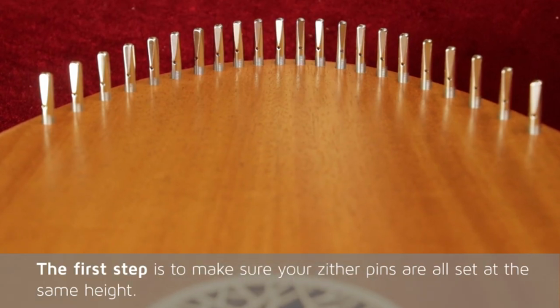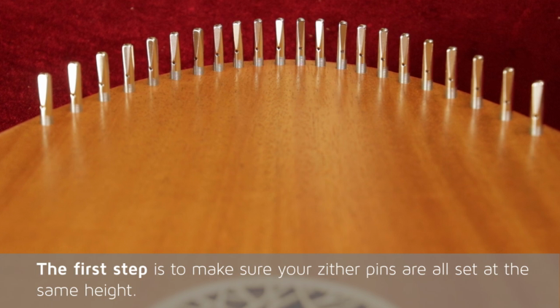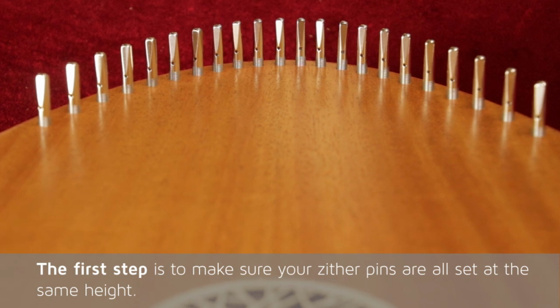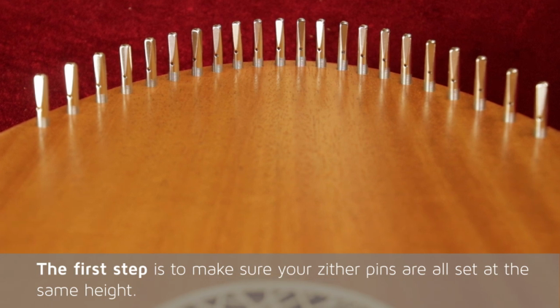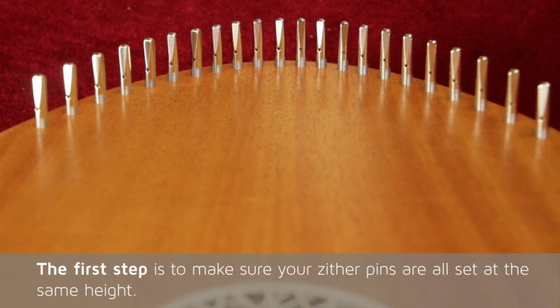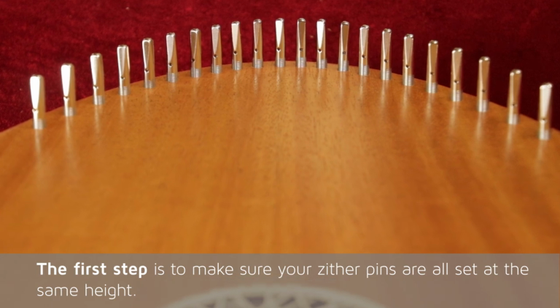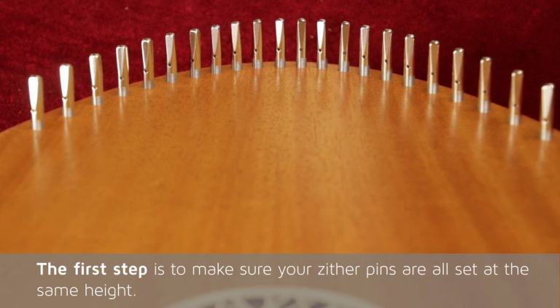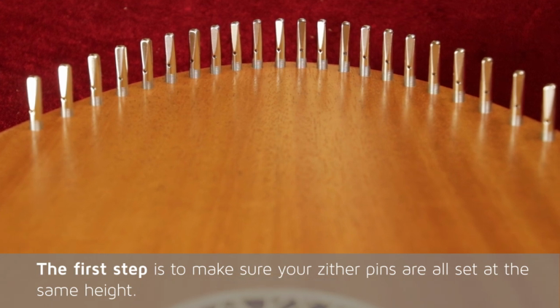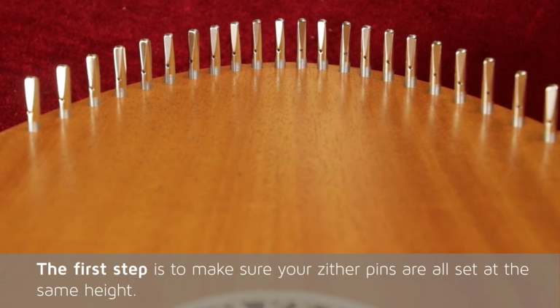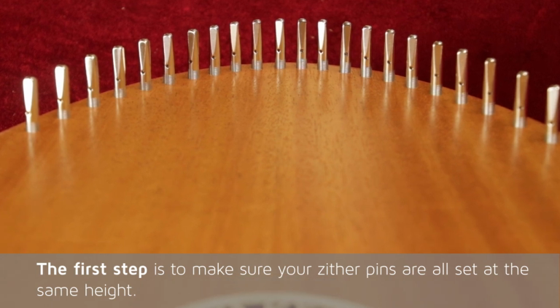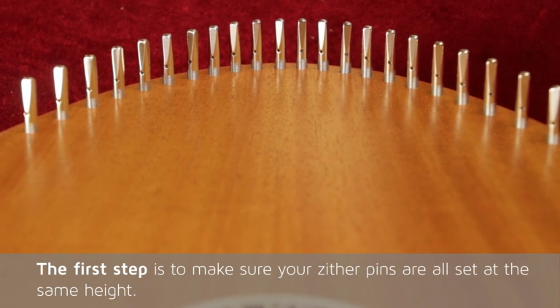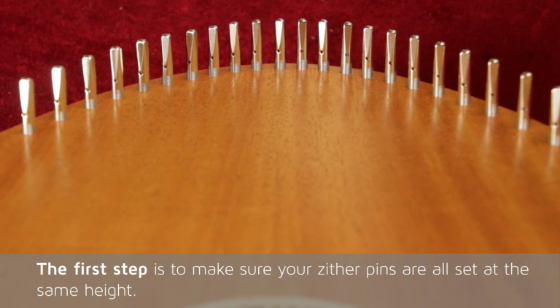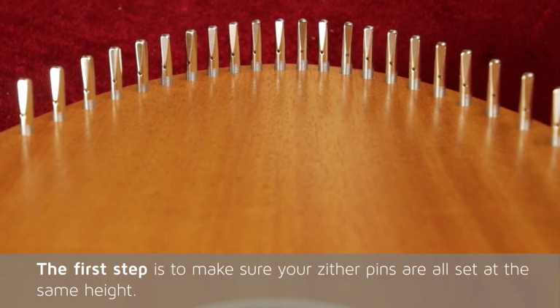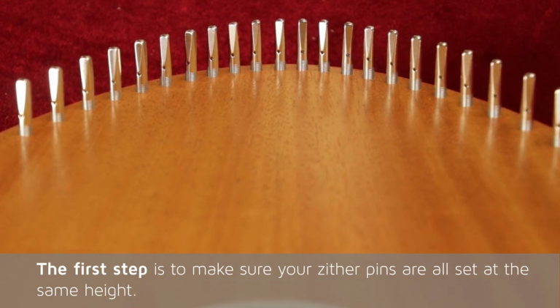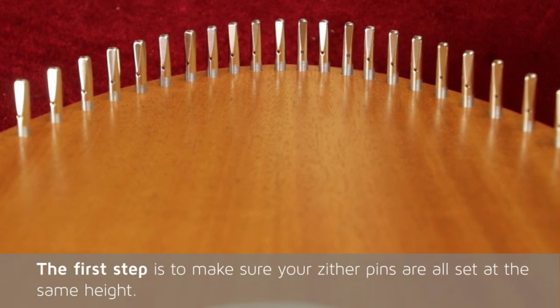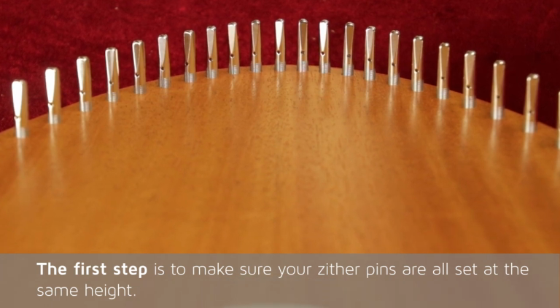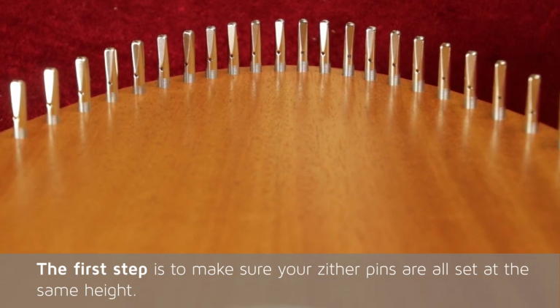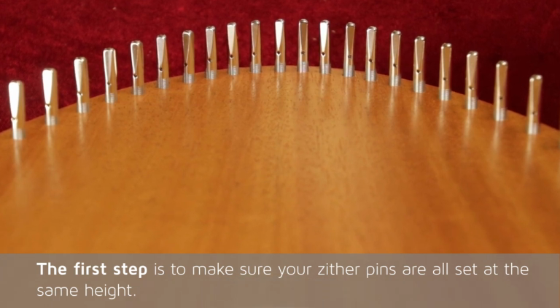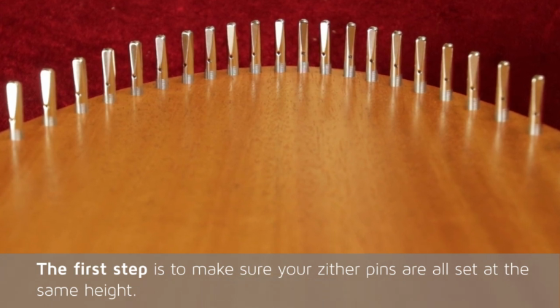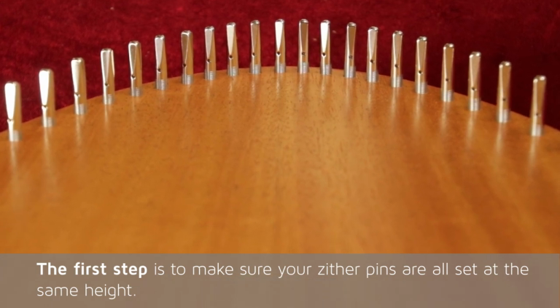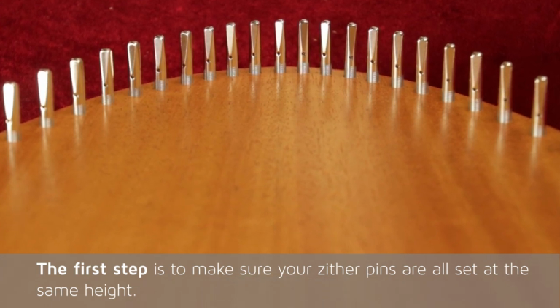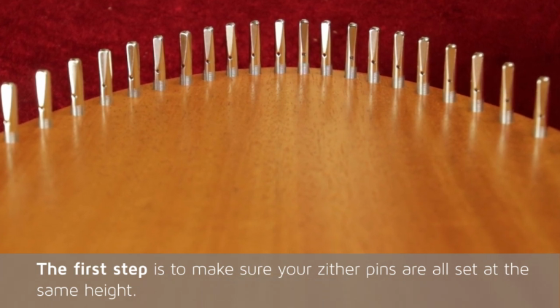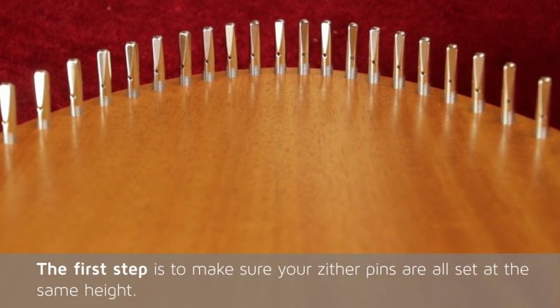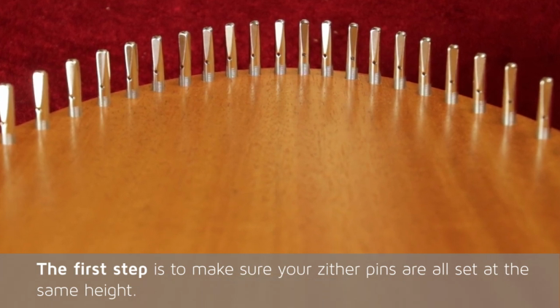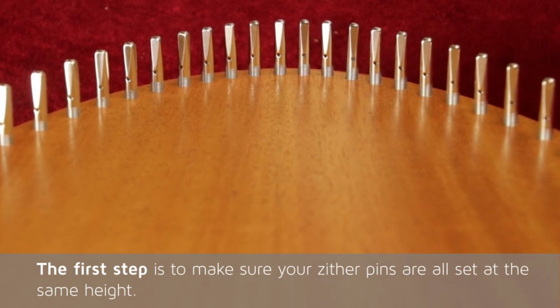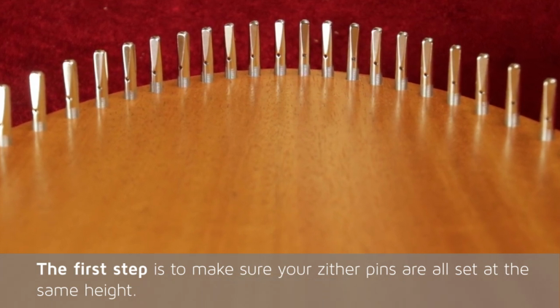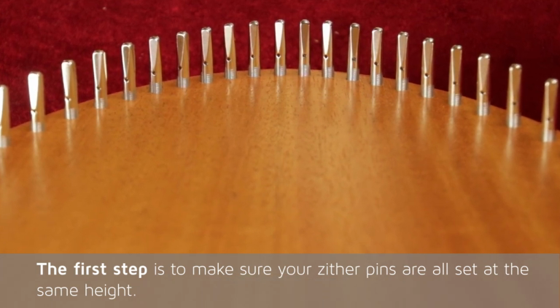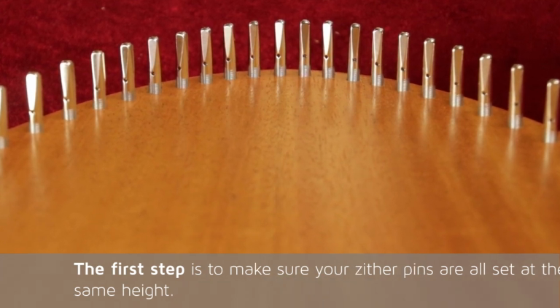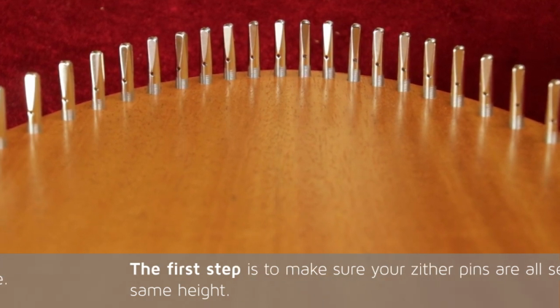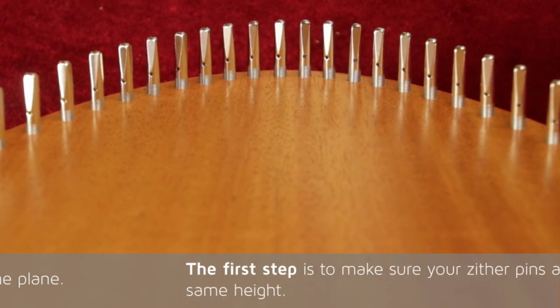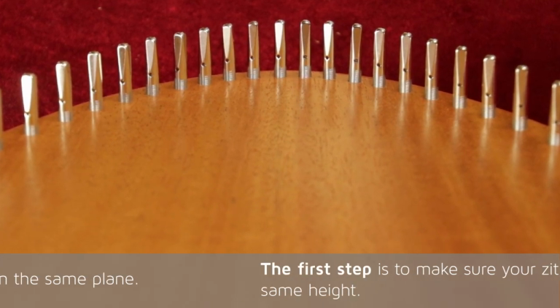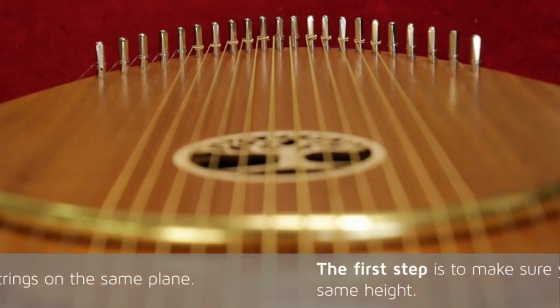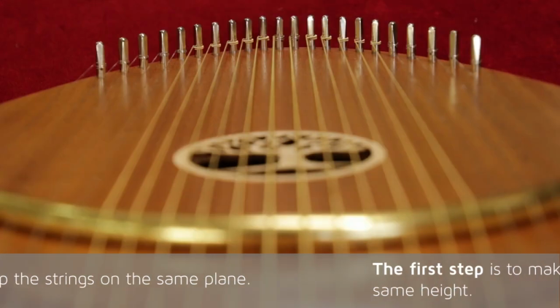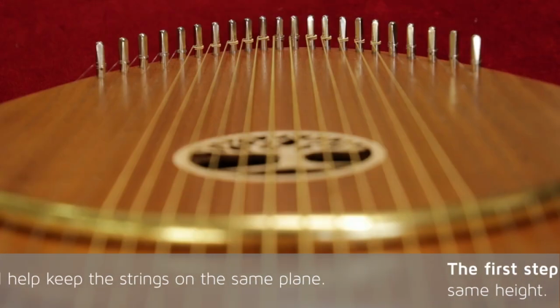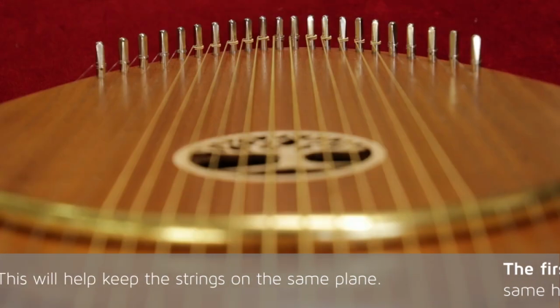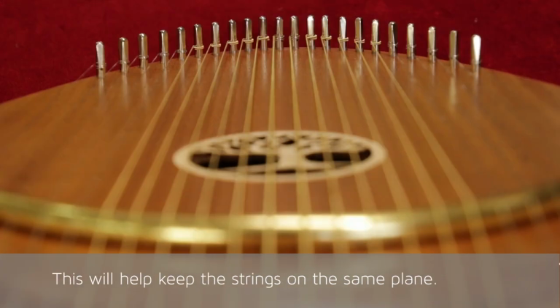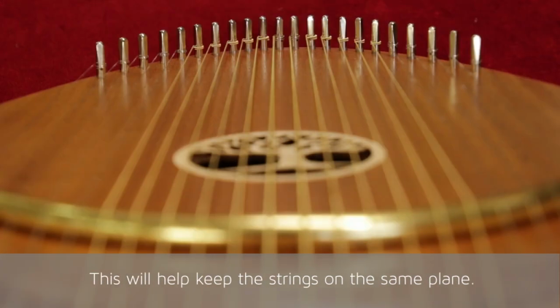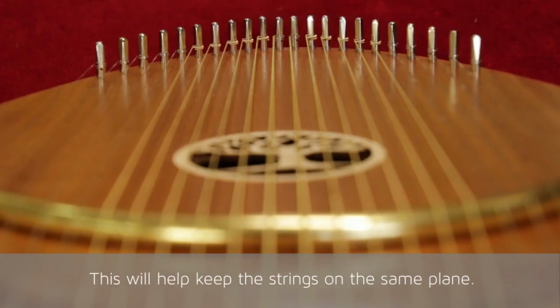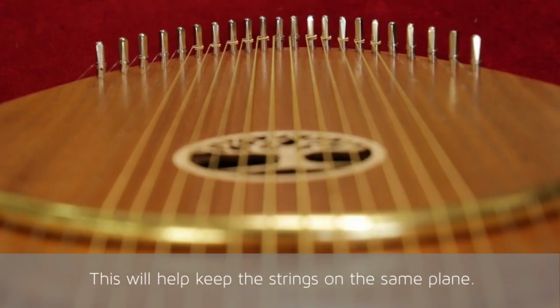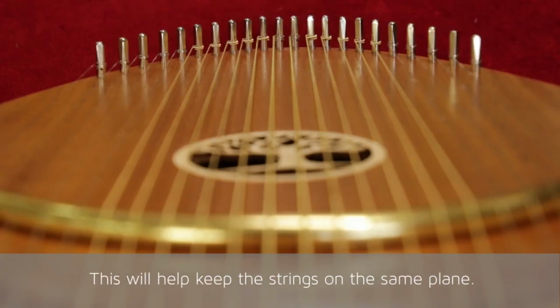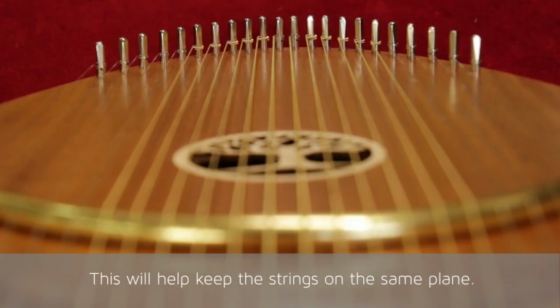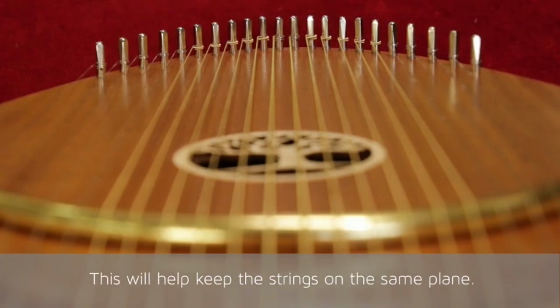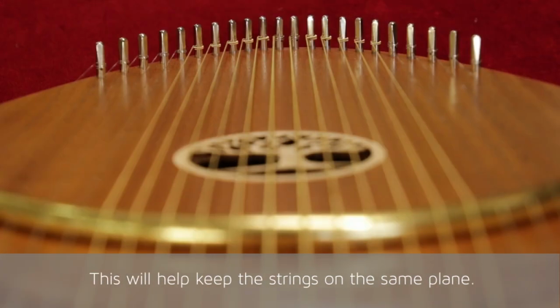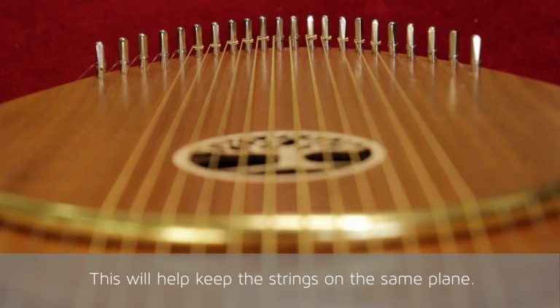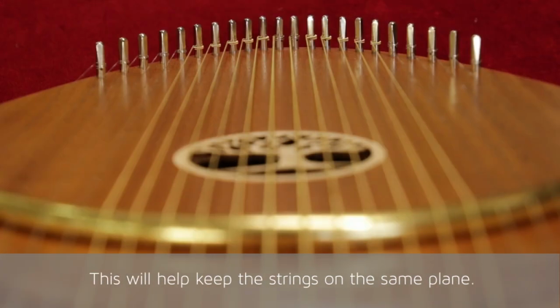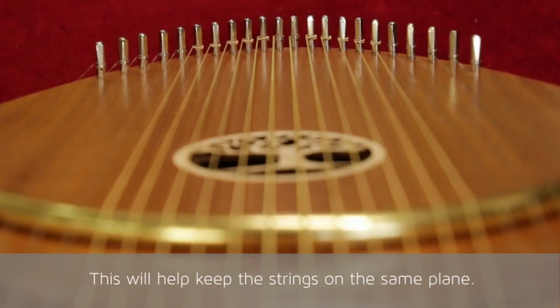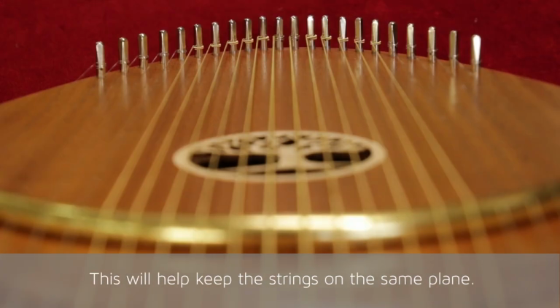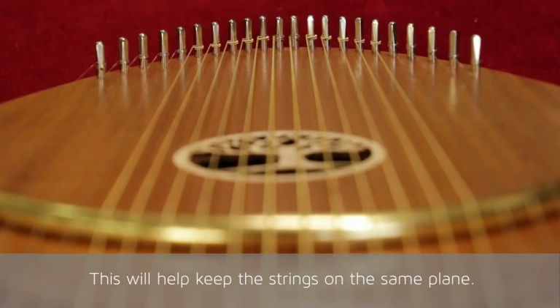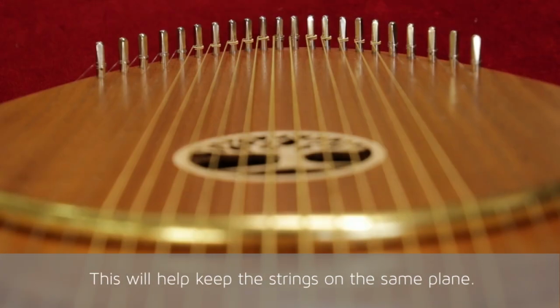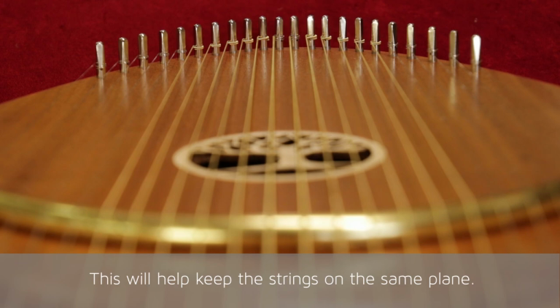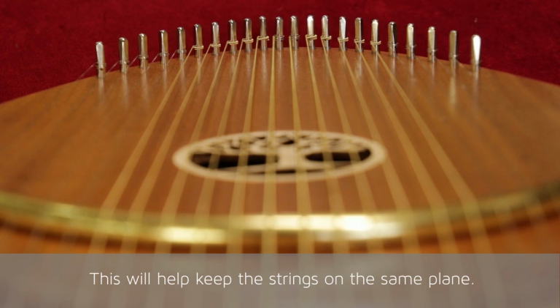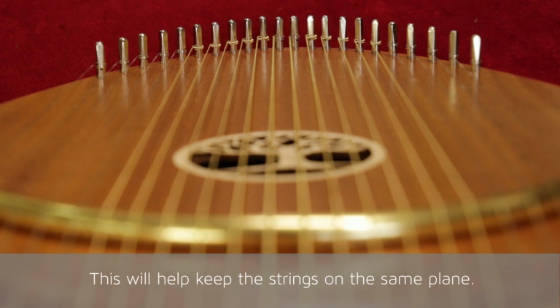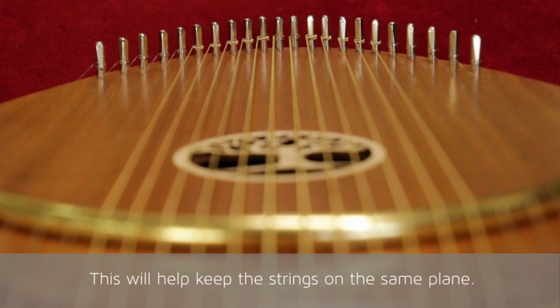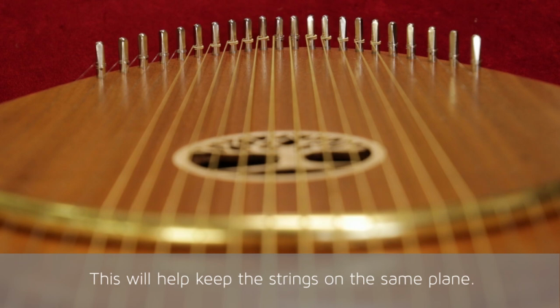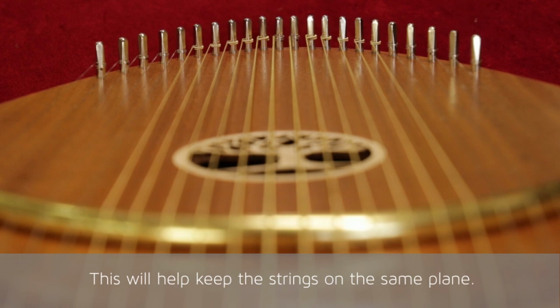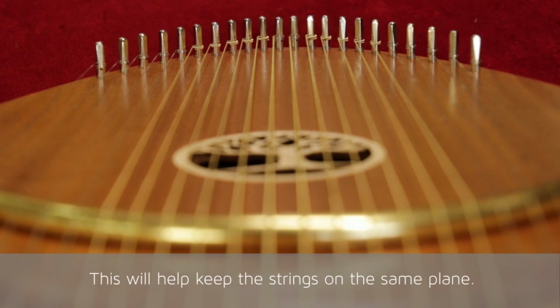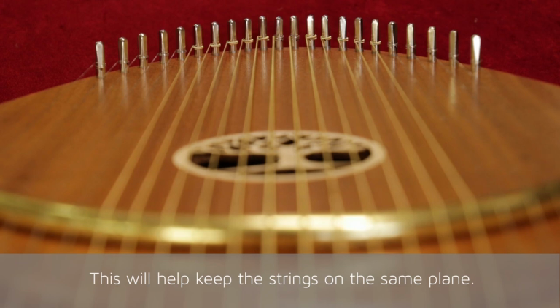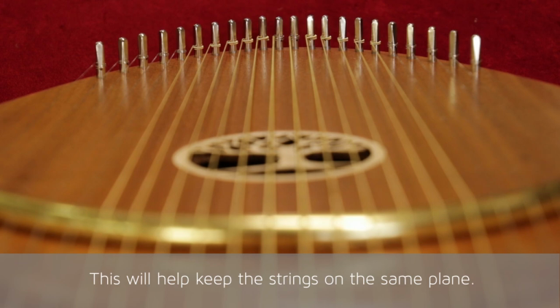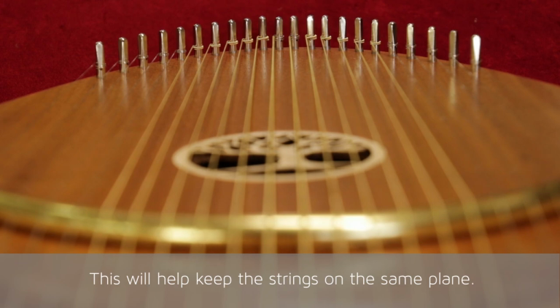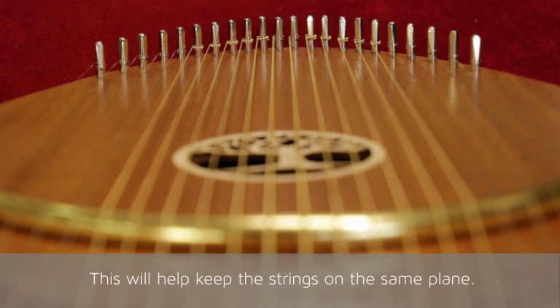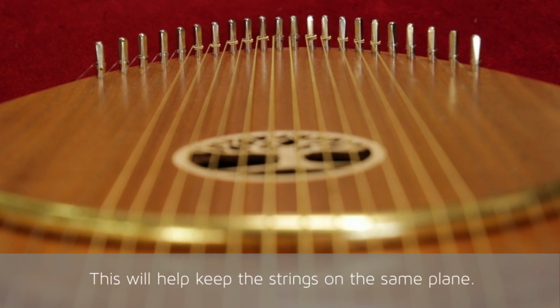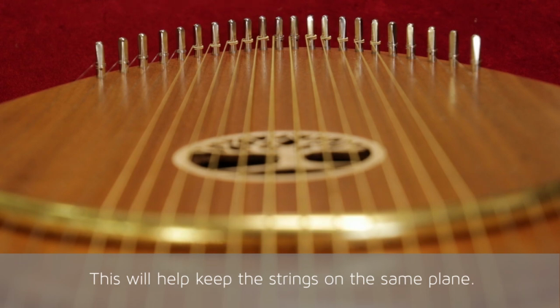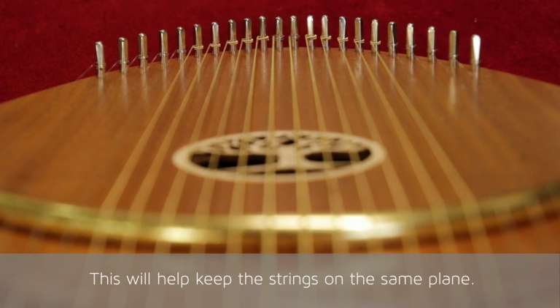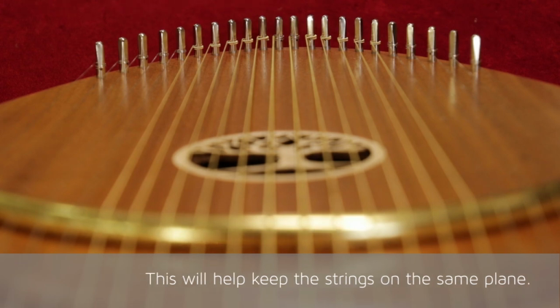The first step is to make sure your zither pins are all set at the same height. This will help keep the strings on the same plane.